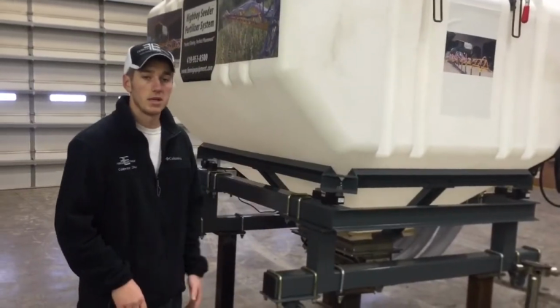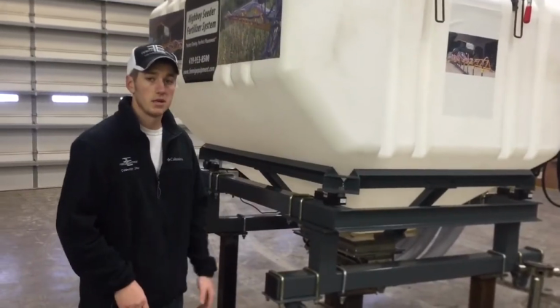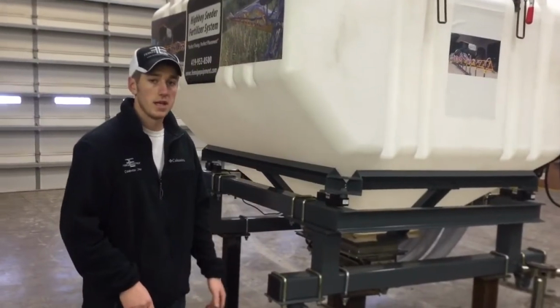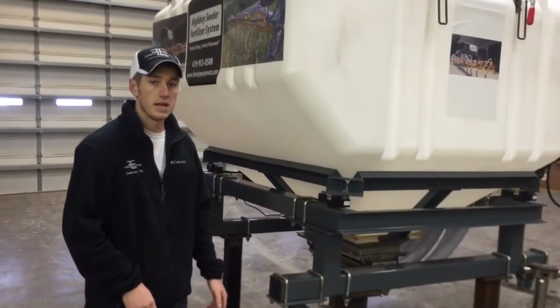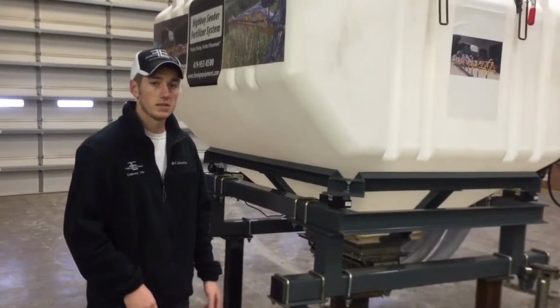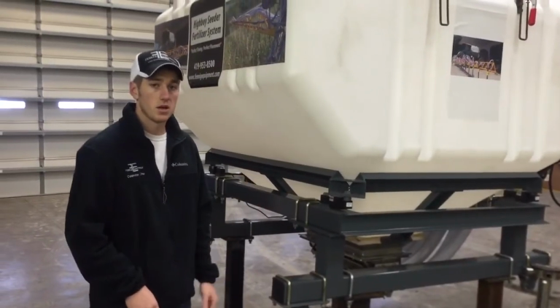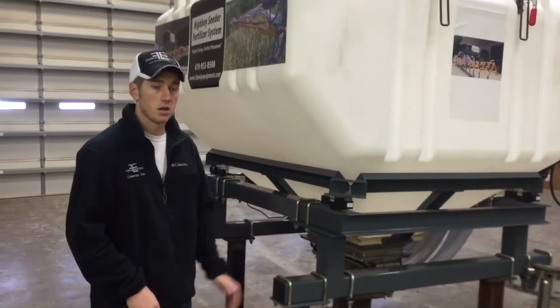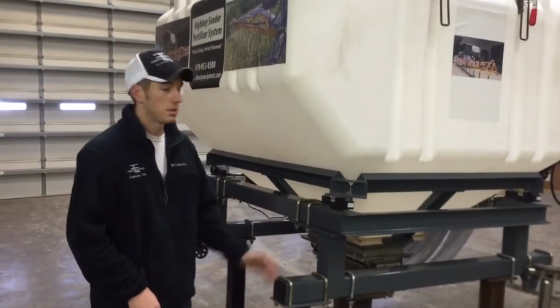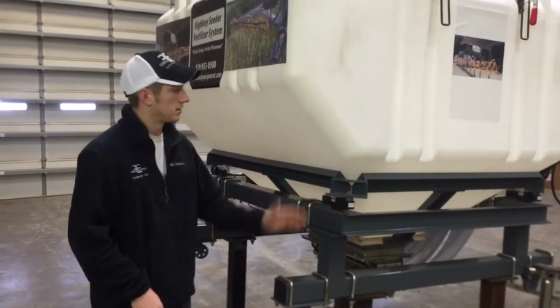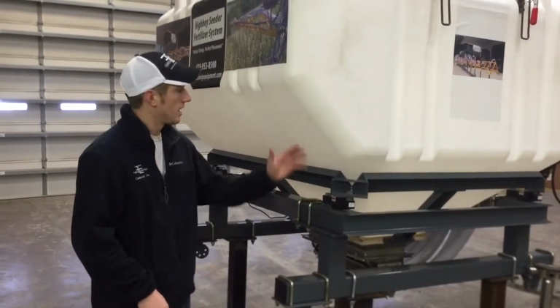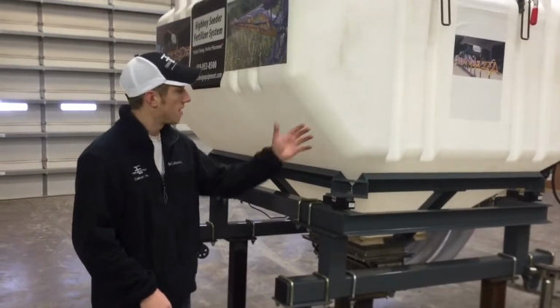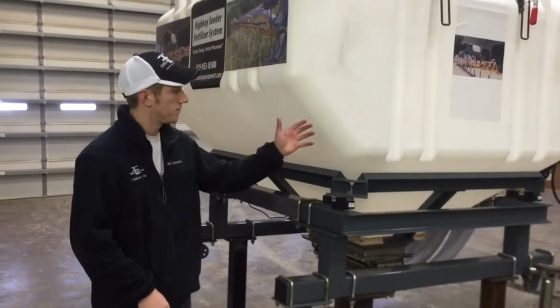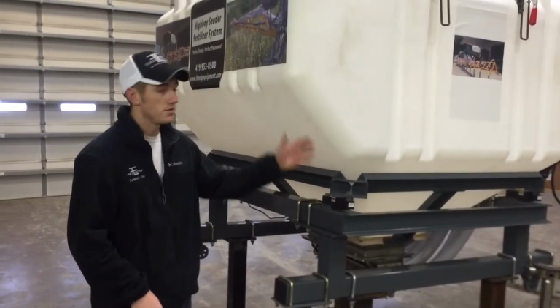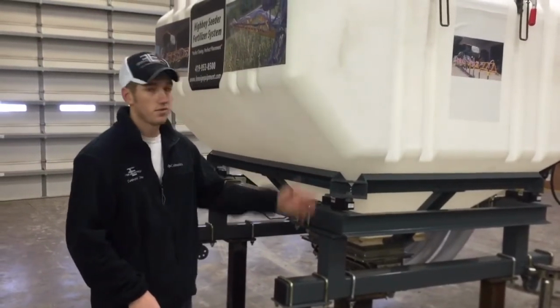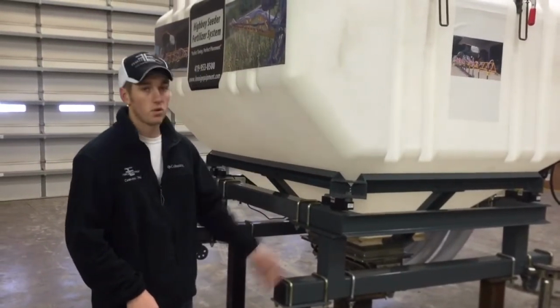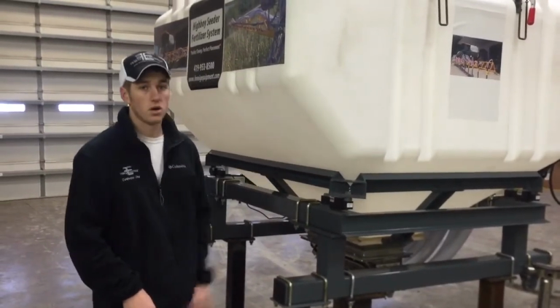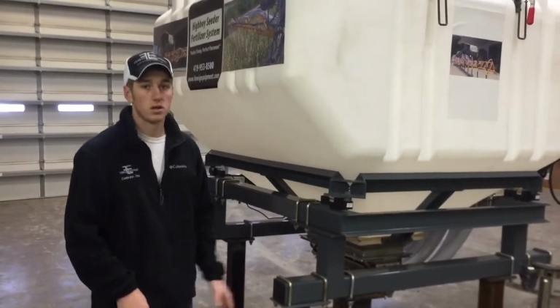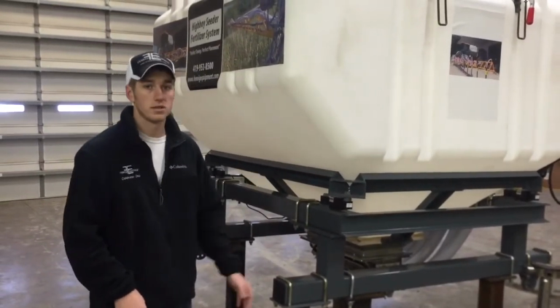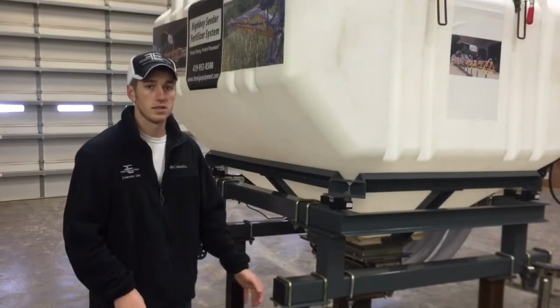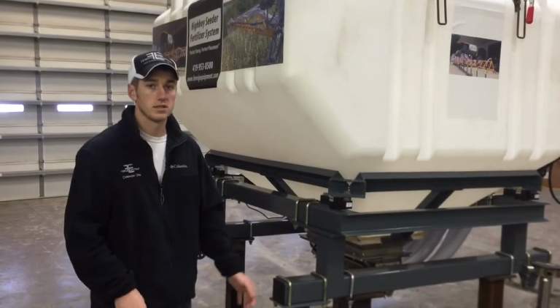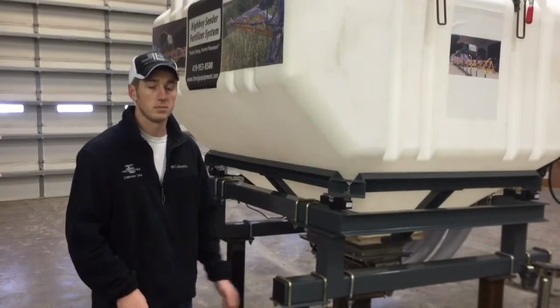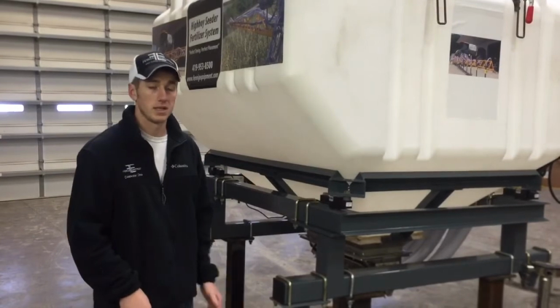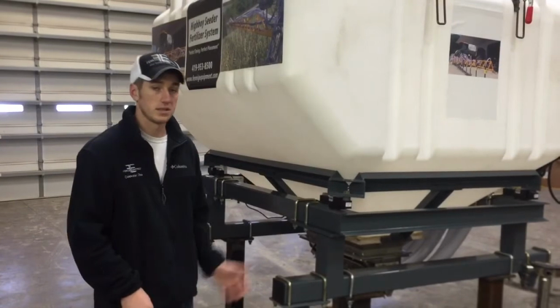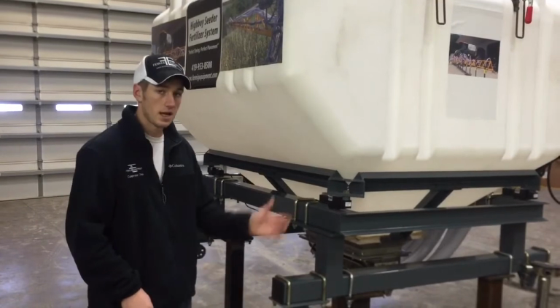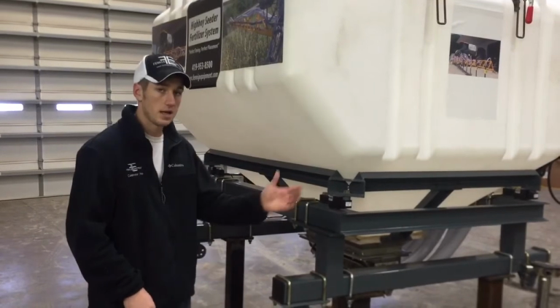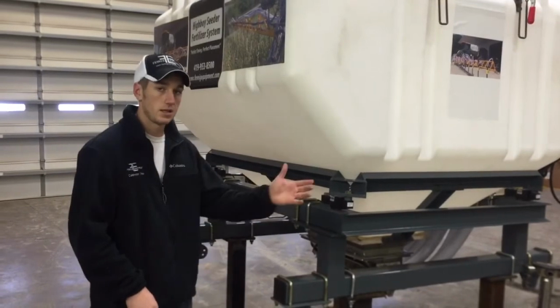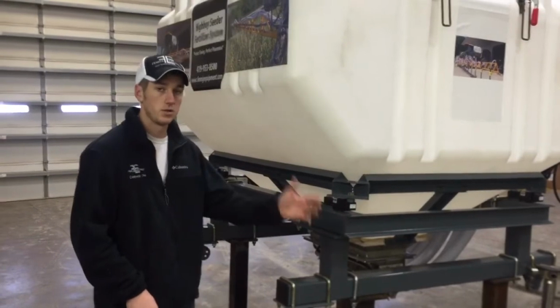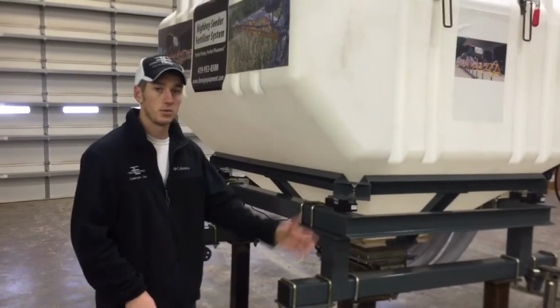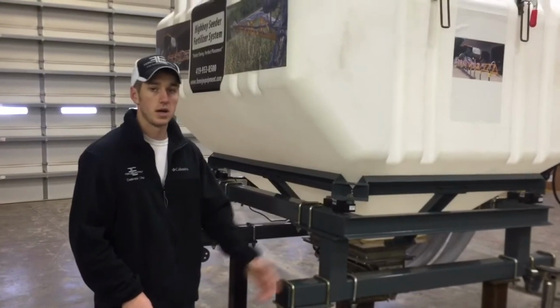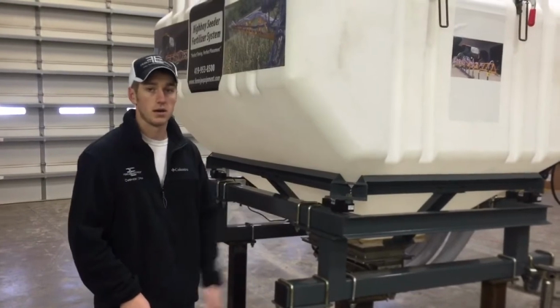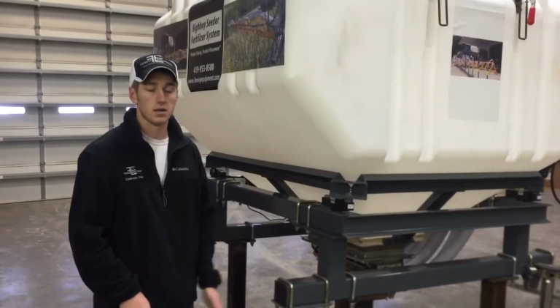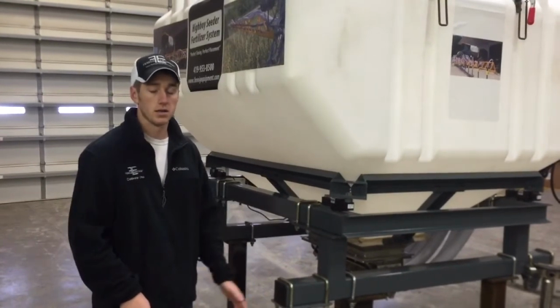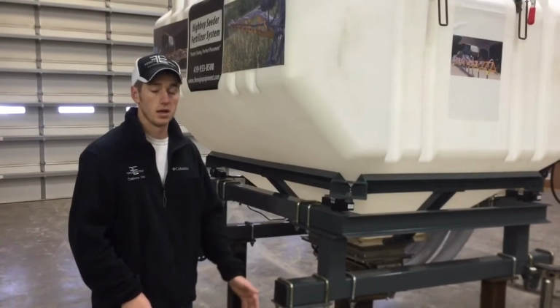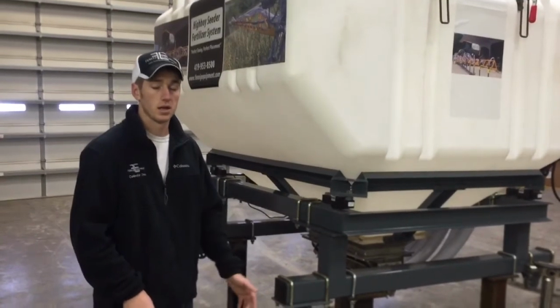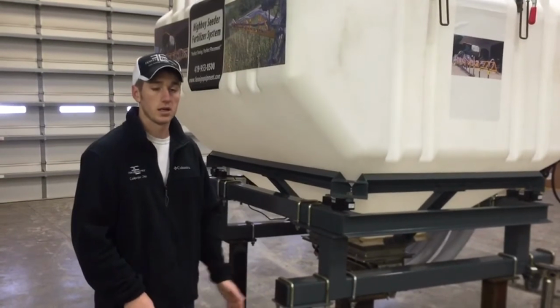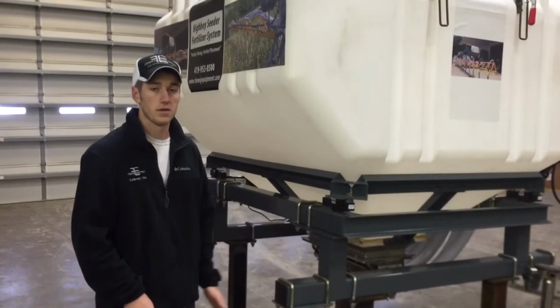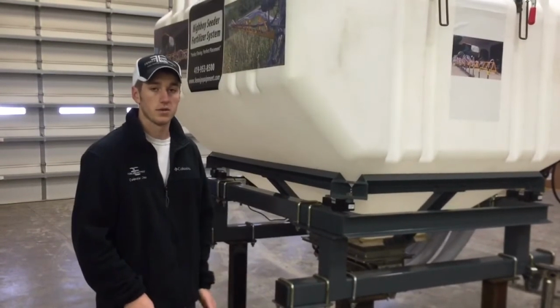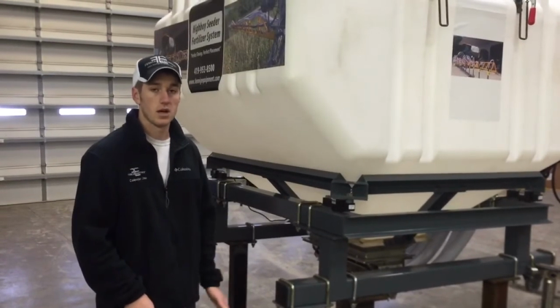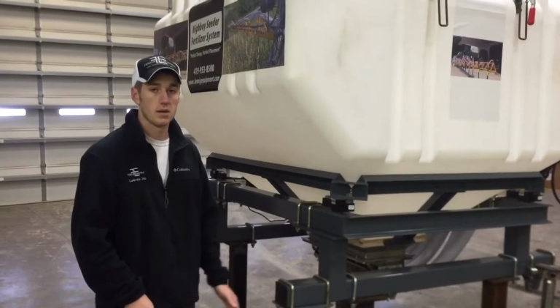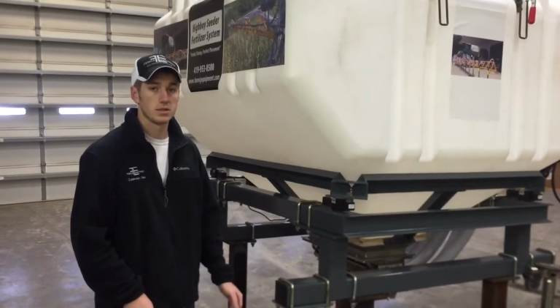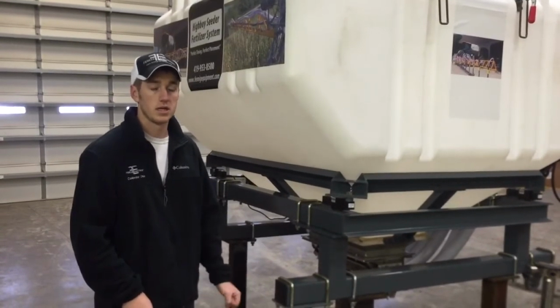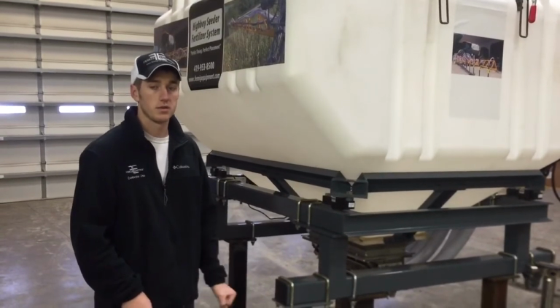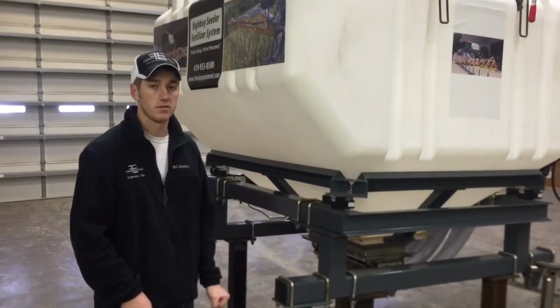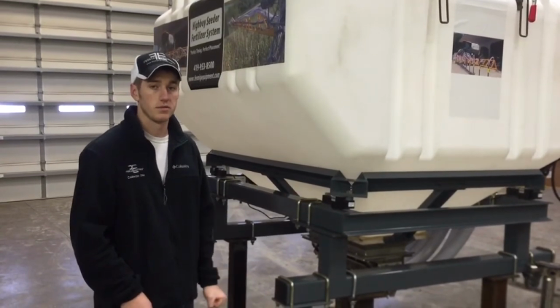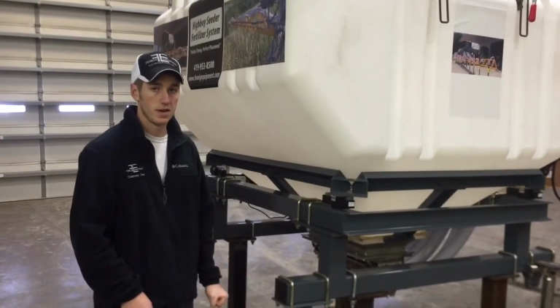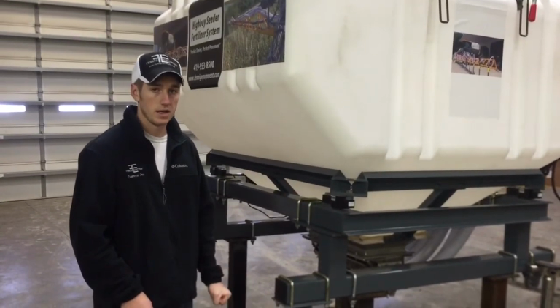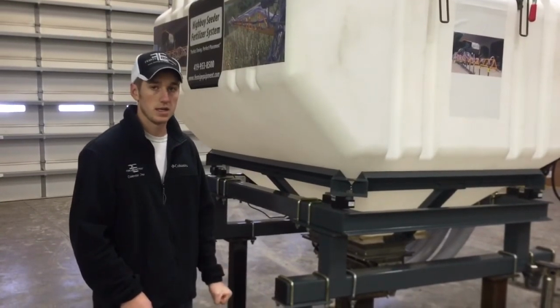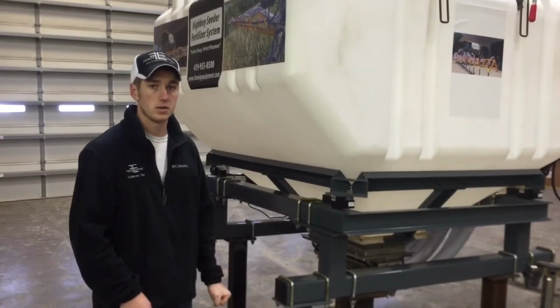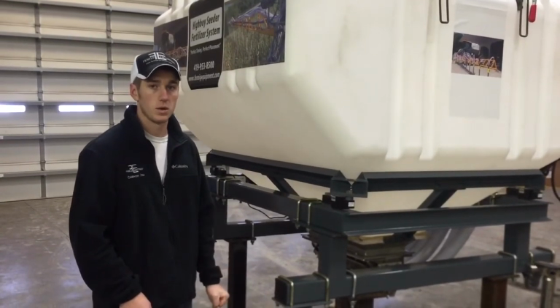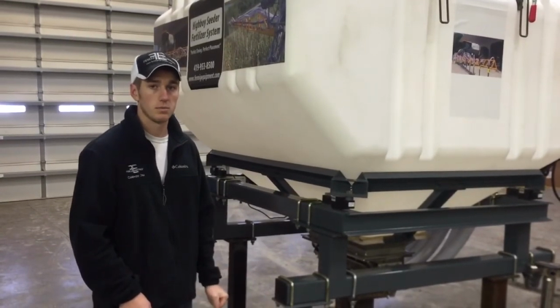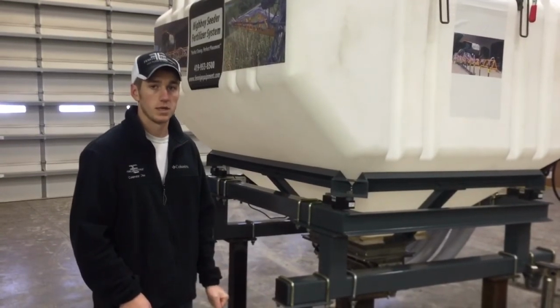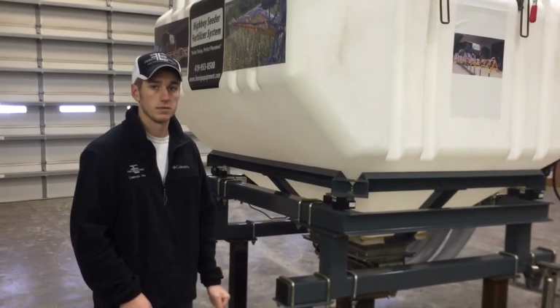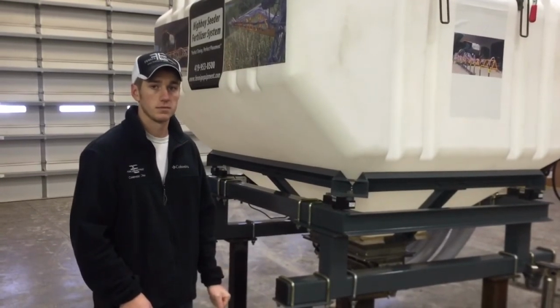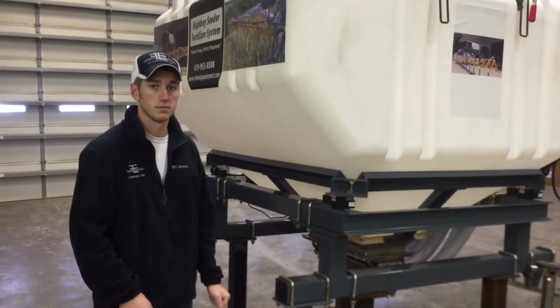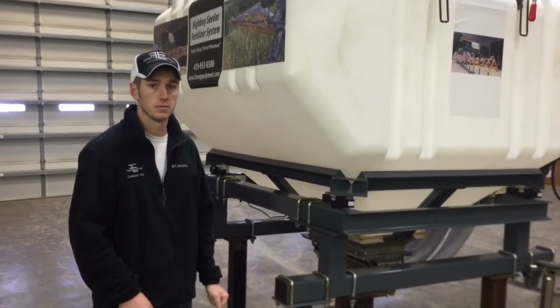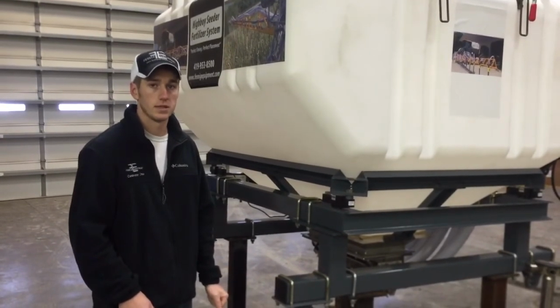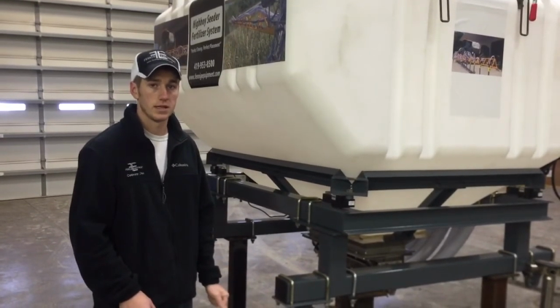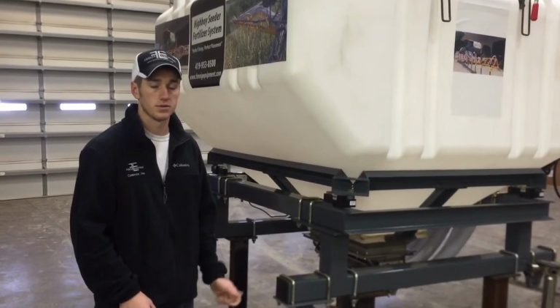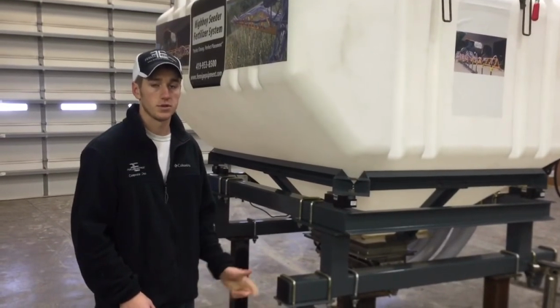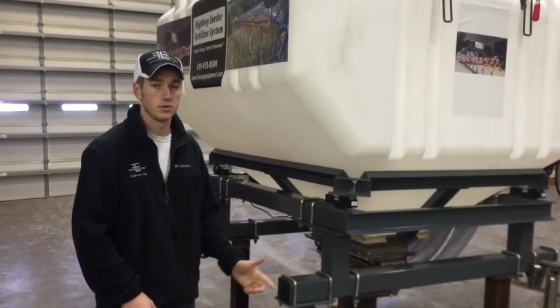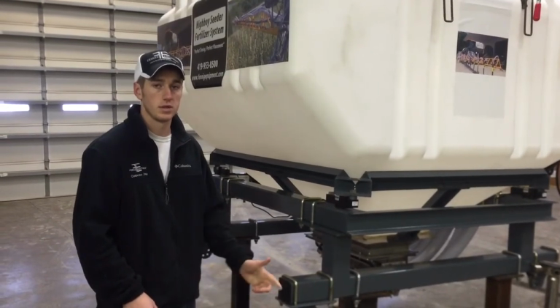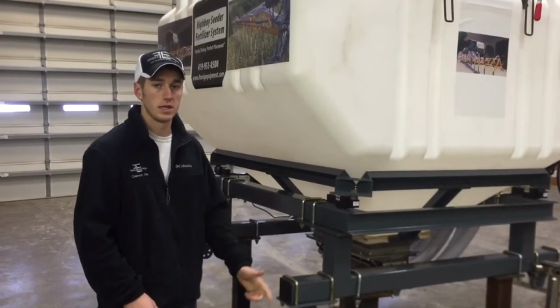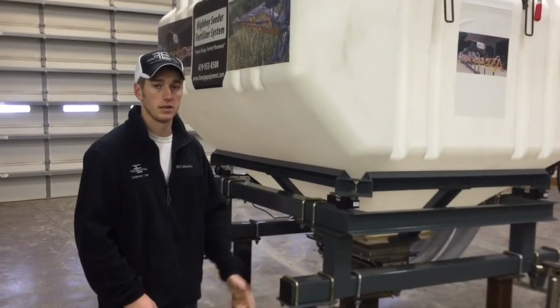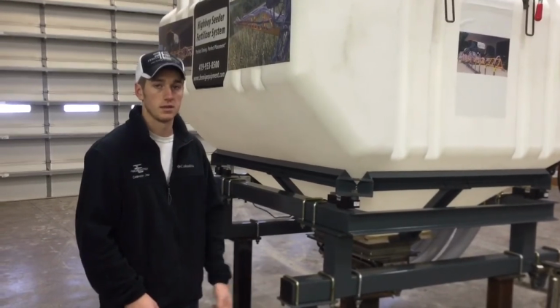I'm here today talking about the FE4R system, an exciting new cover crop seeder from Fennig Equipment. Thanks for tuning in.